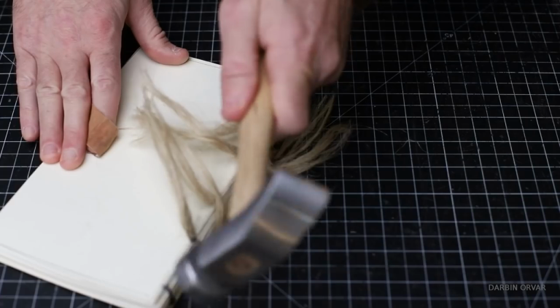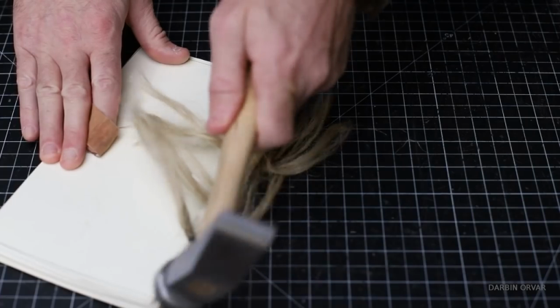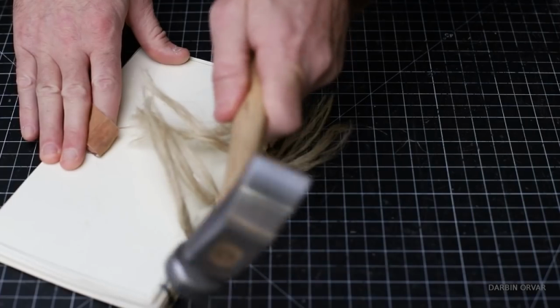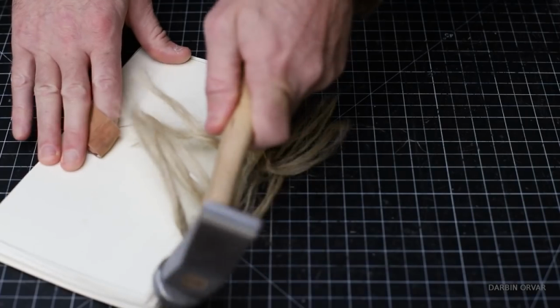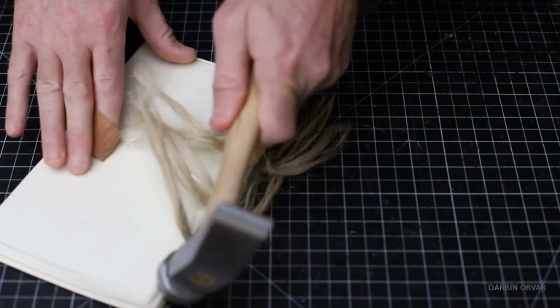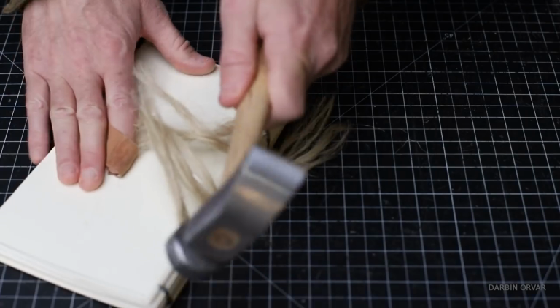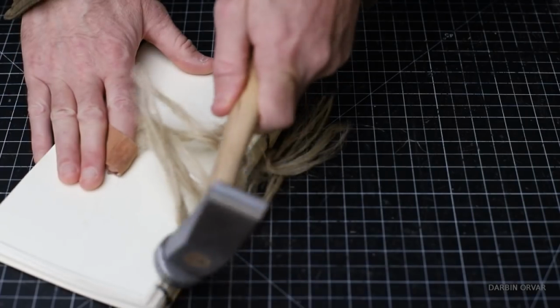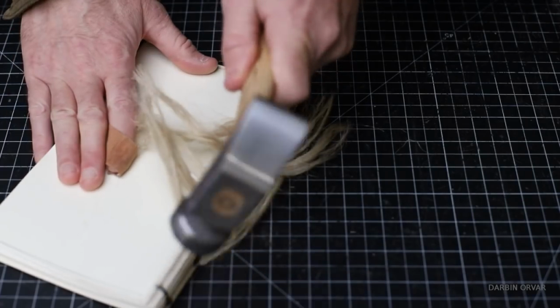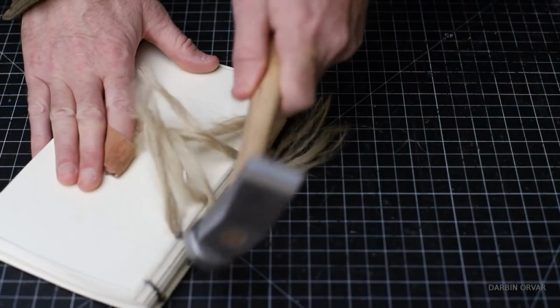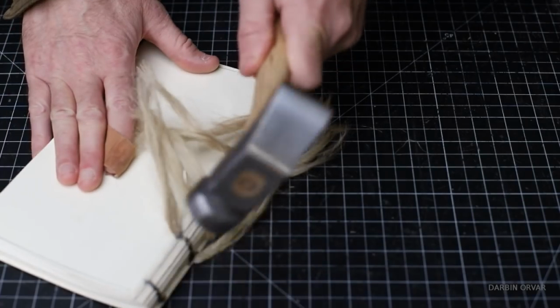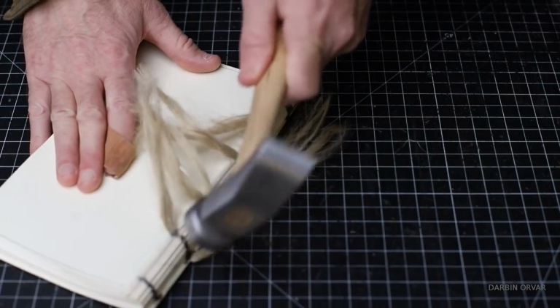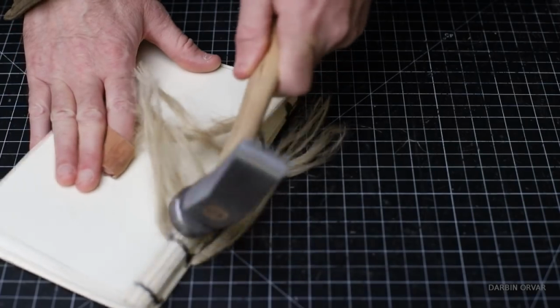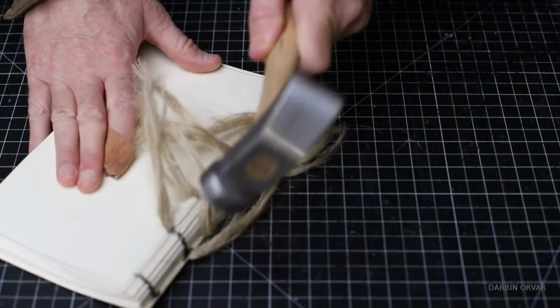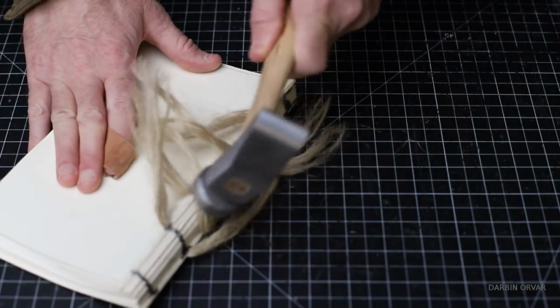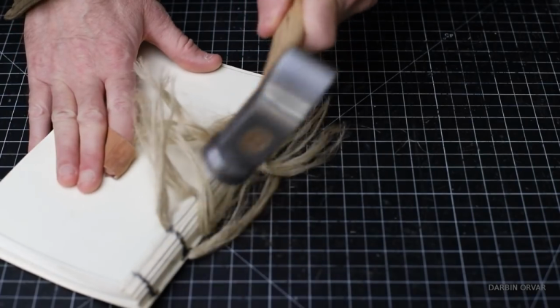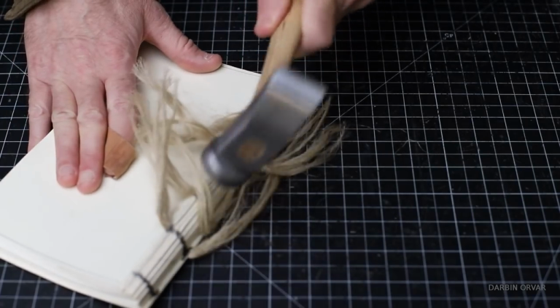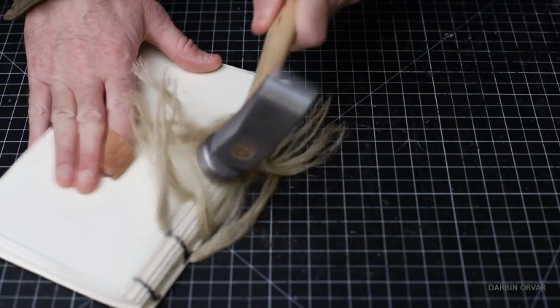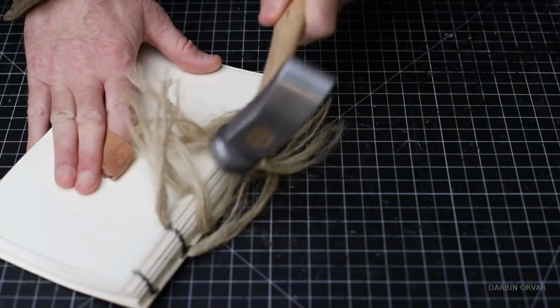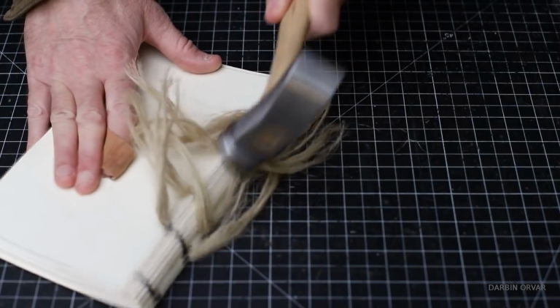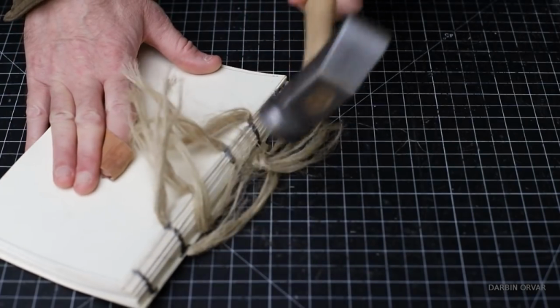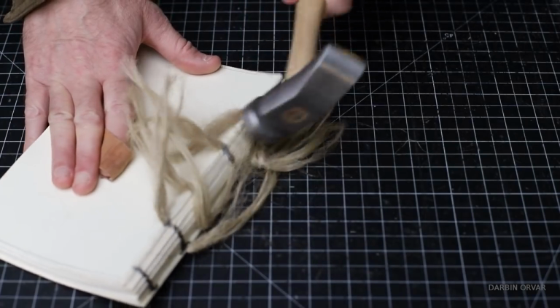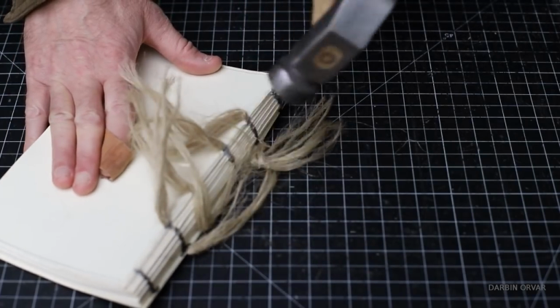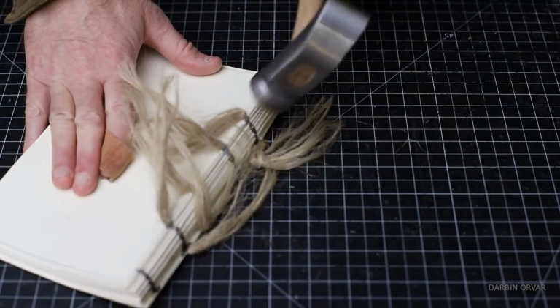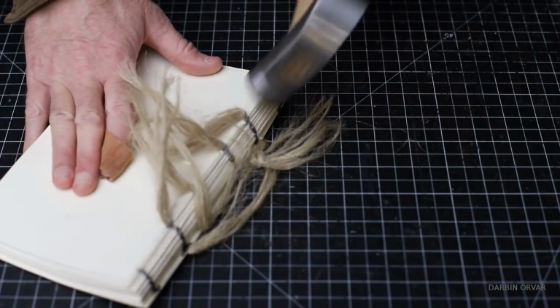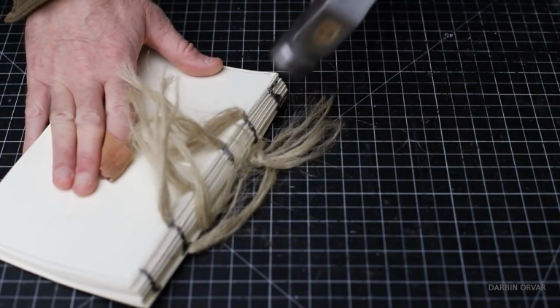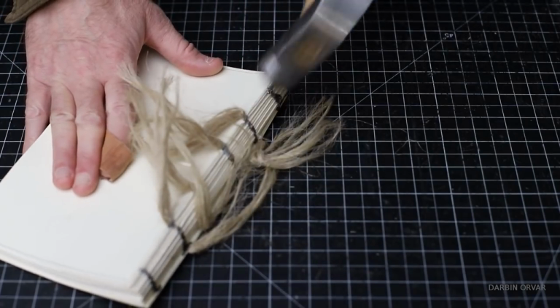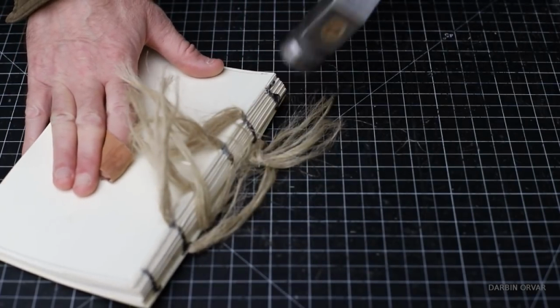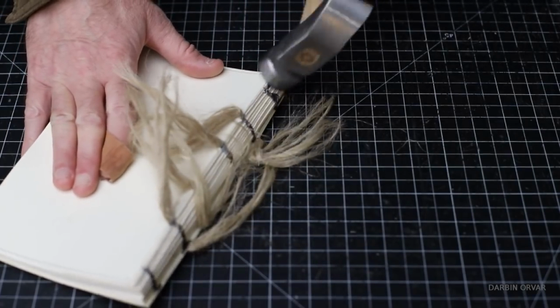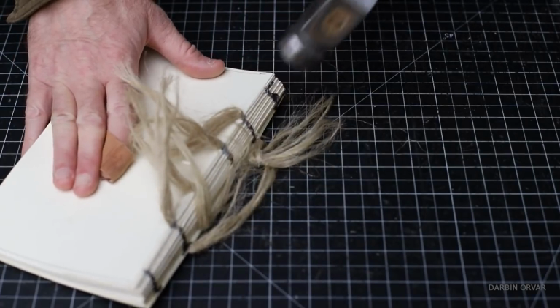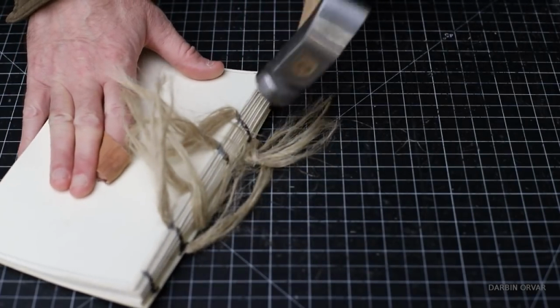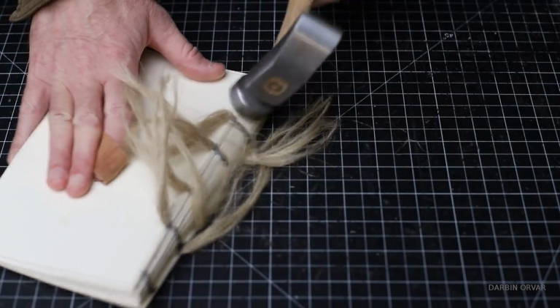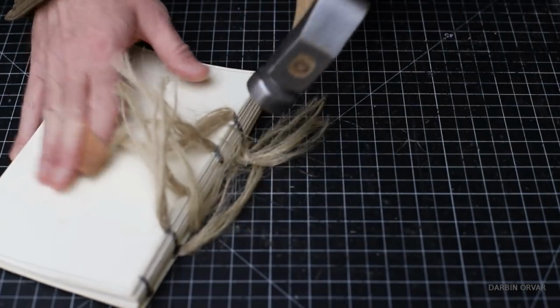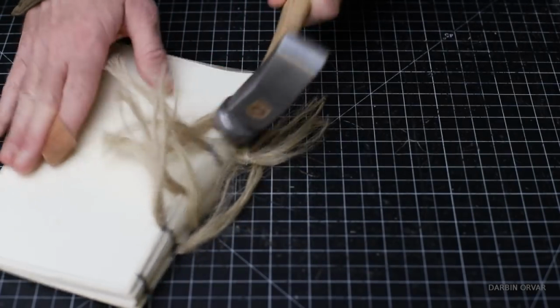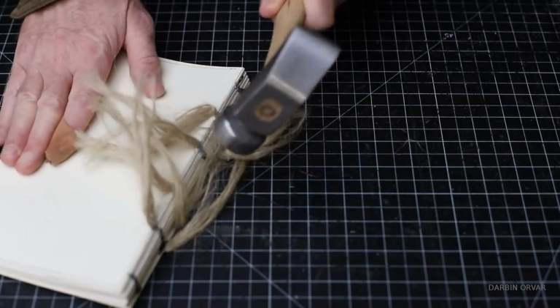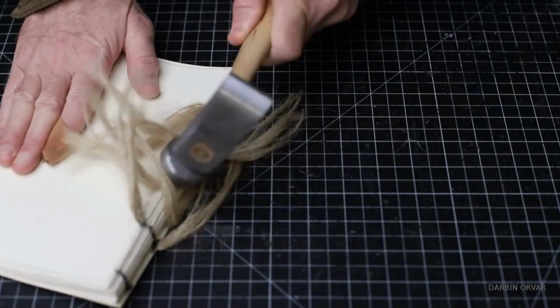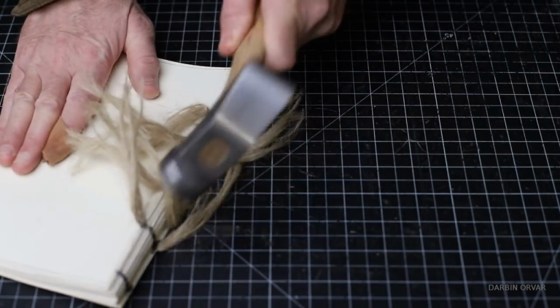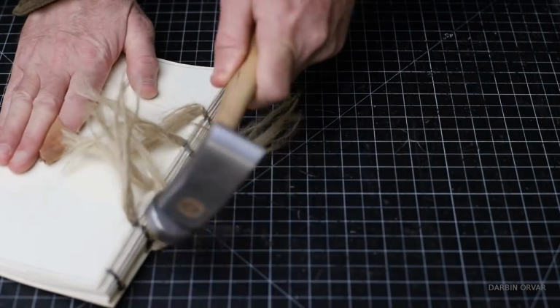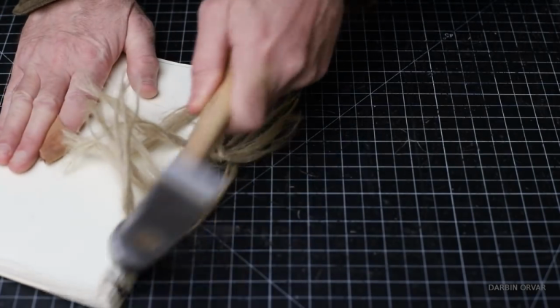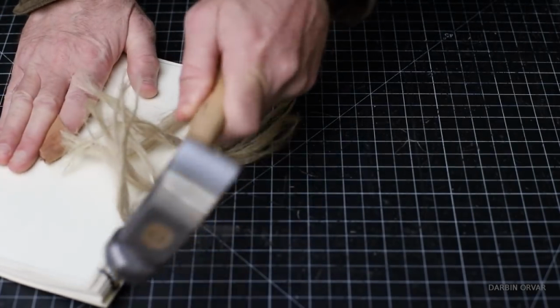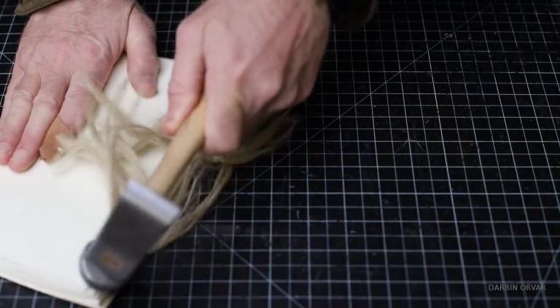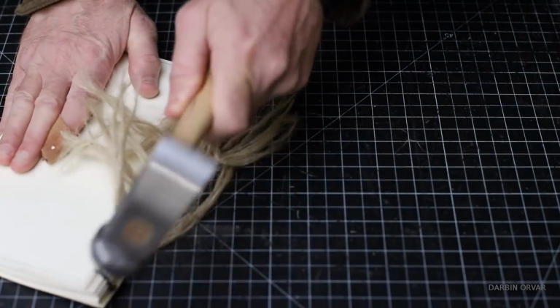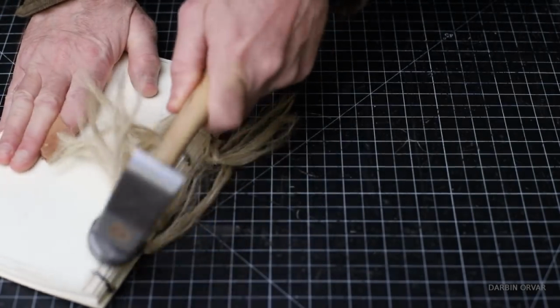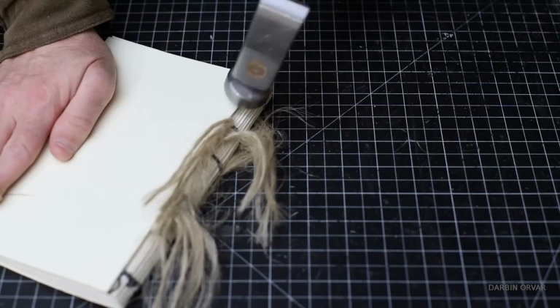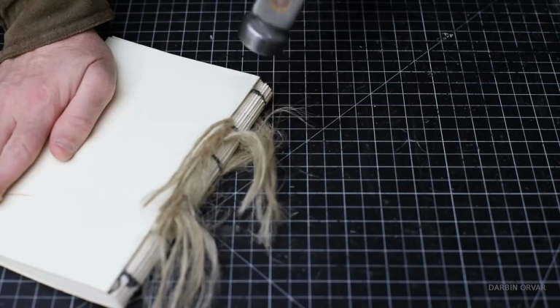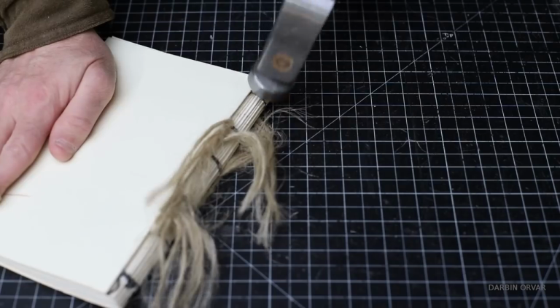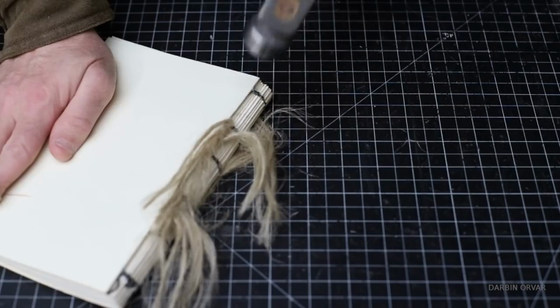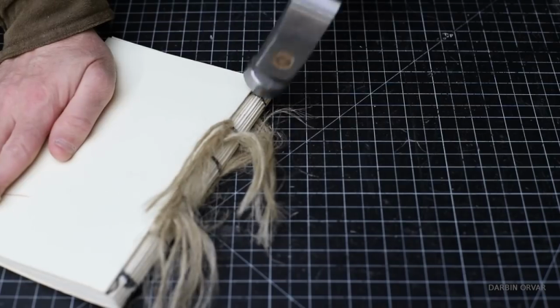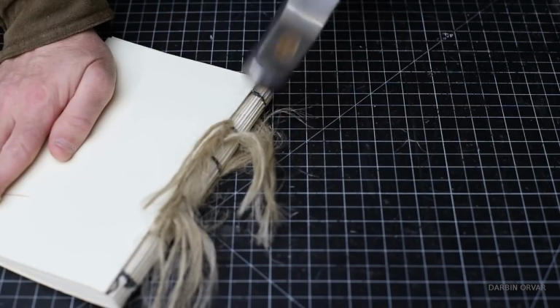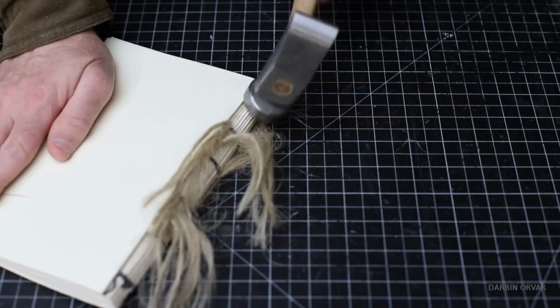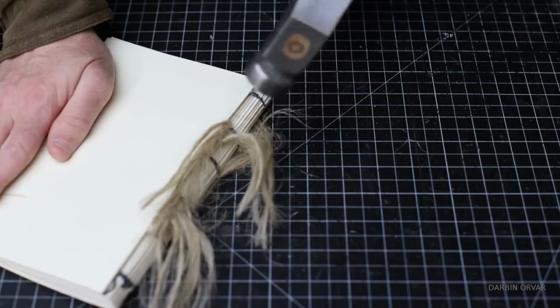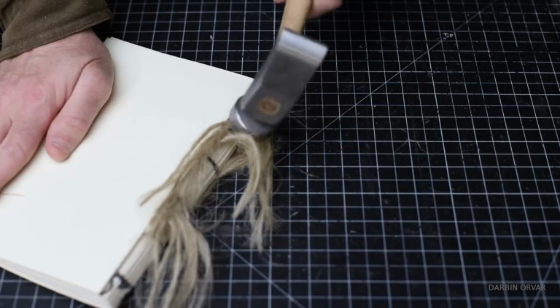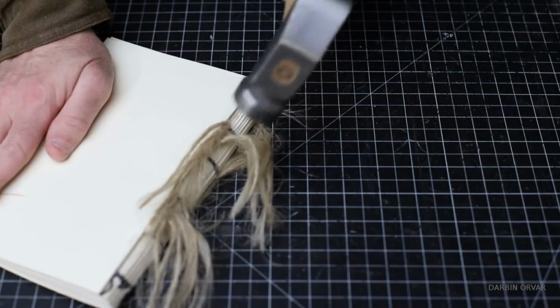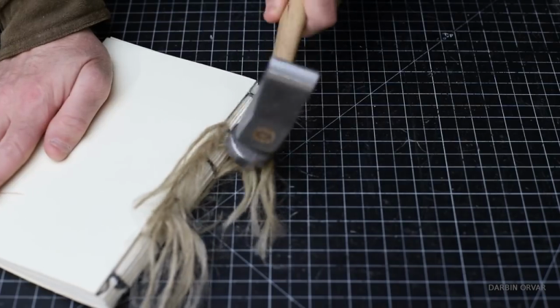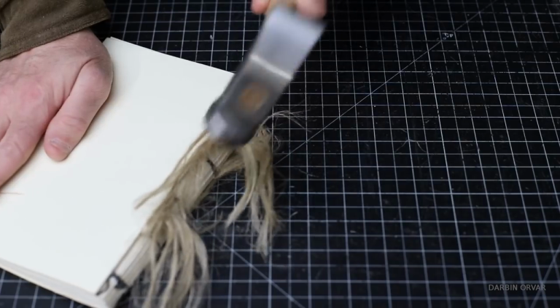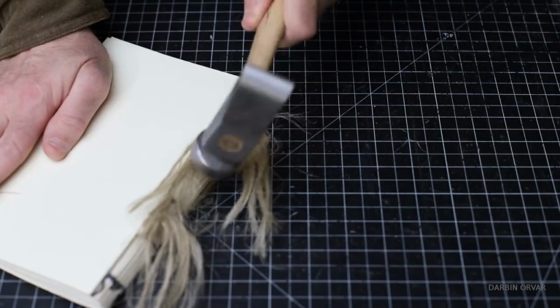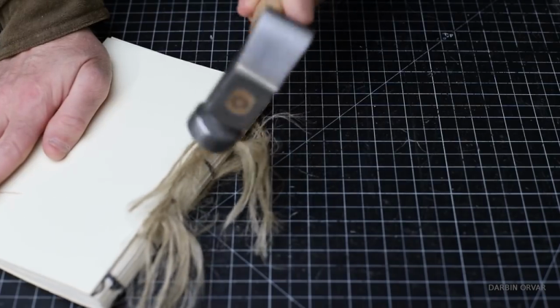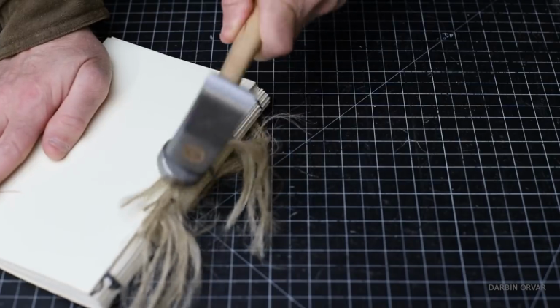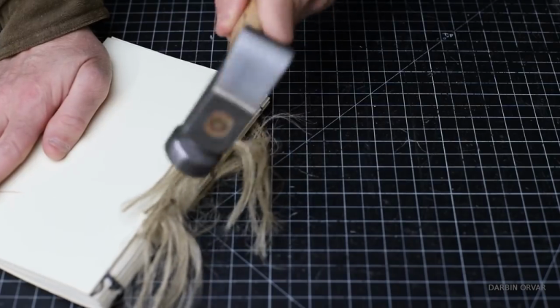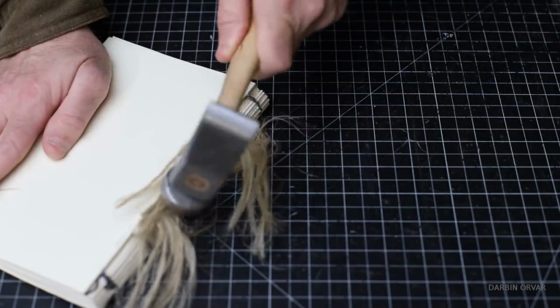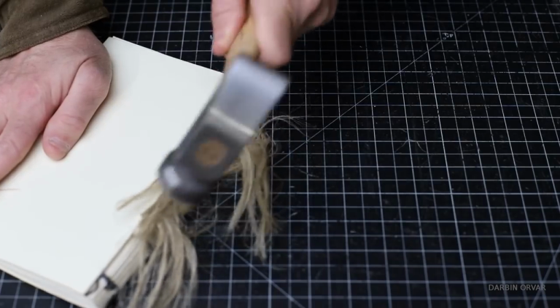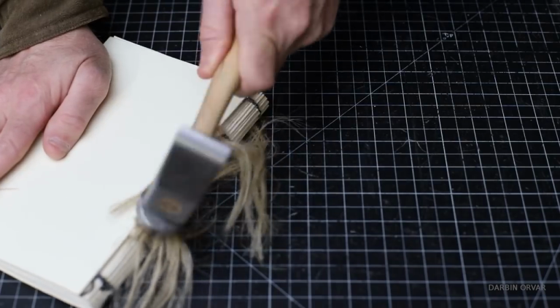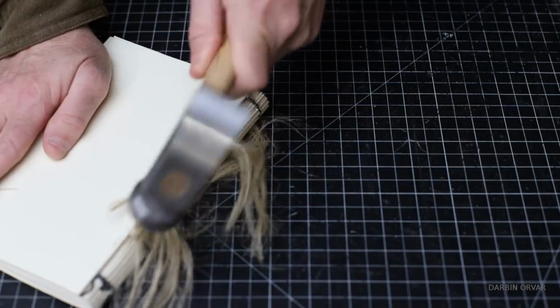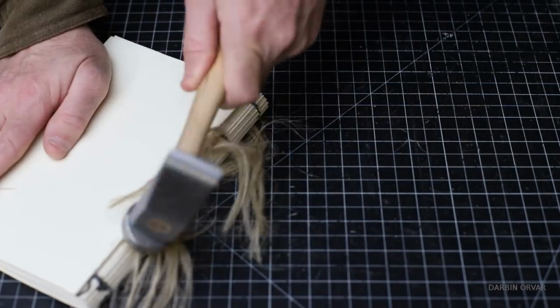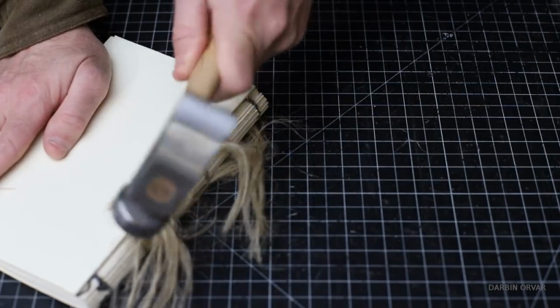And to round the spine out, you hammer here and round it a little bit, and you get that very distinctive rounded spine.